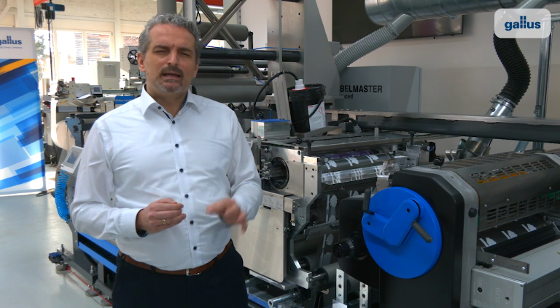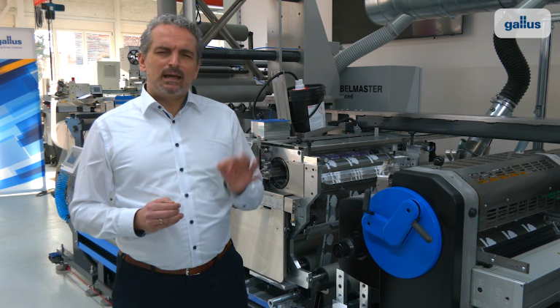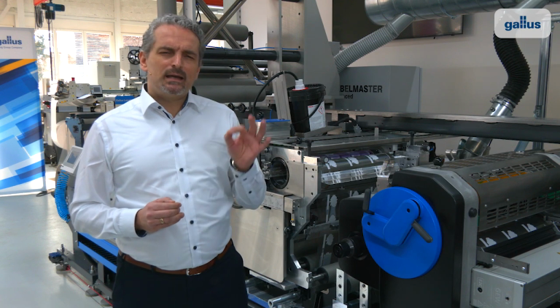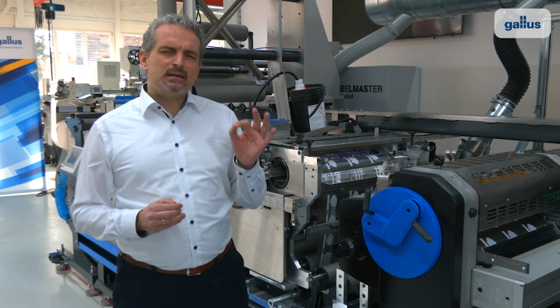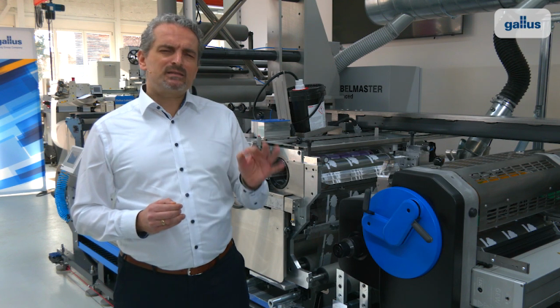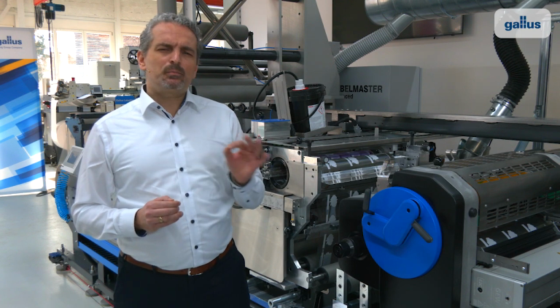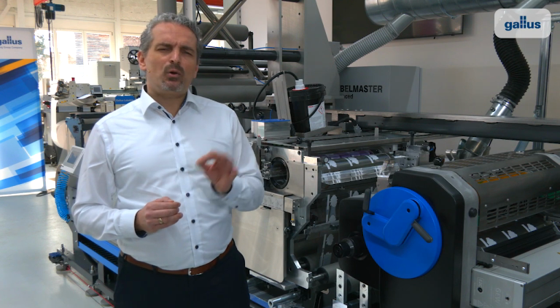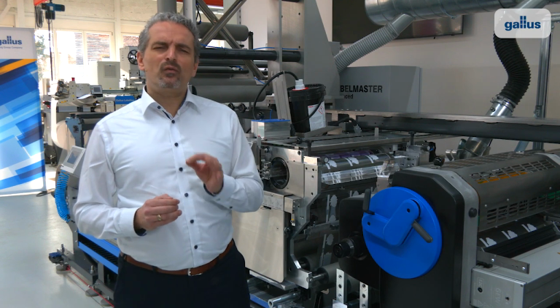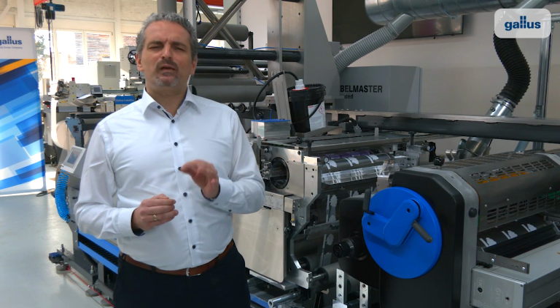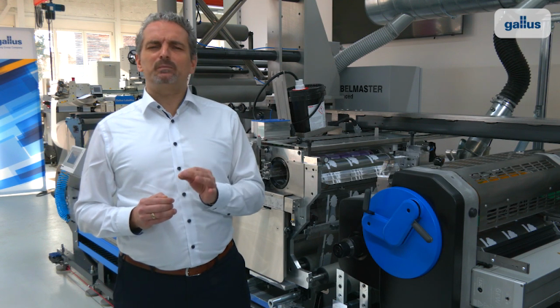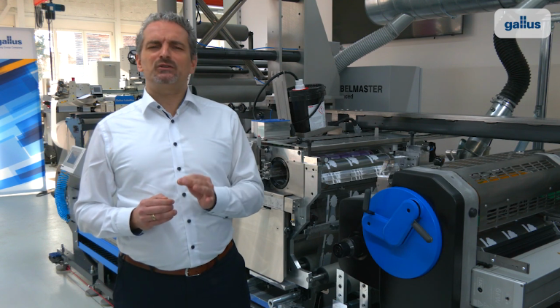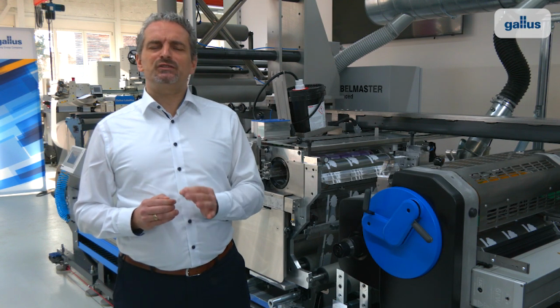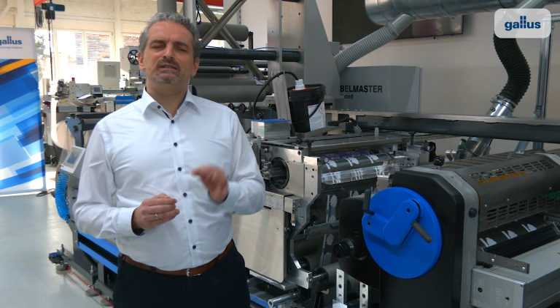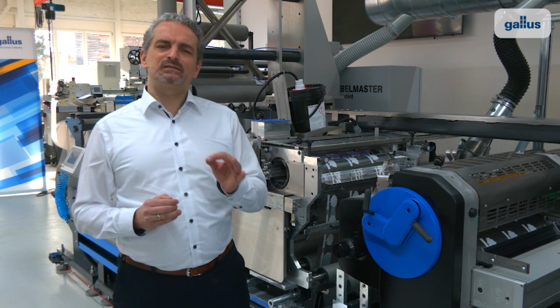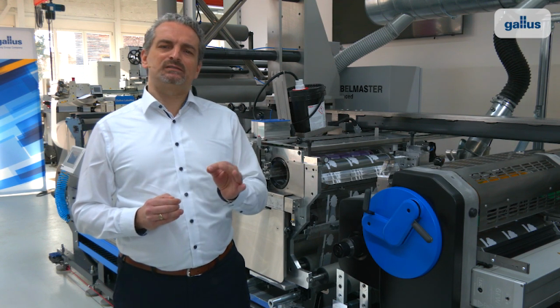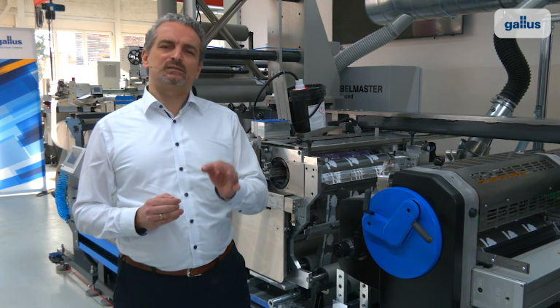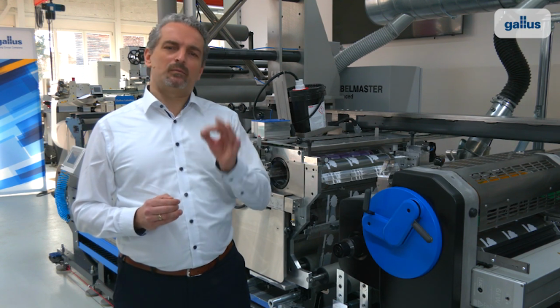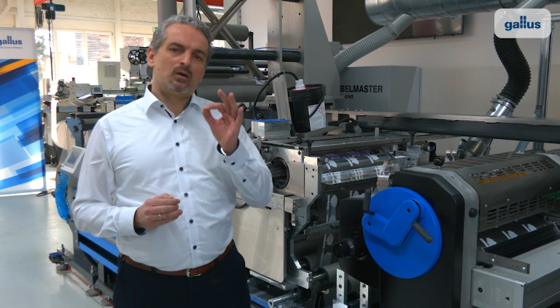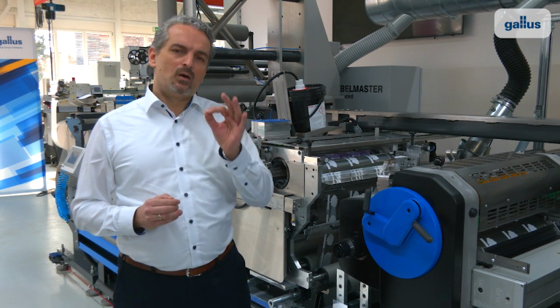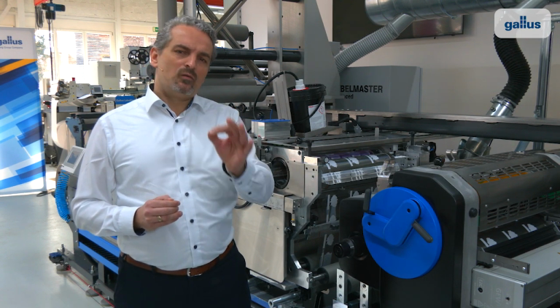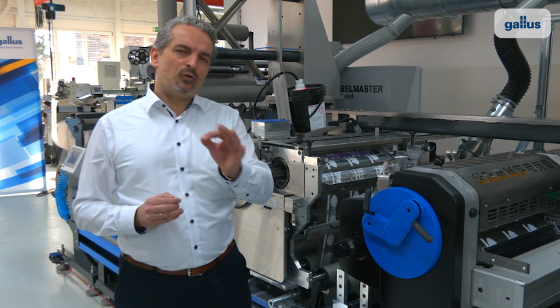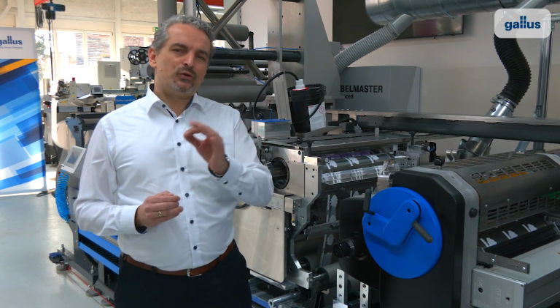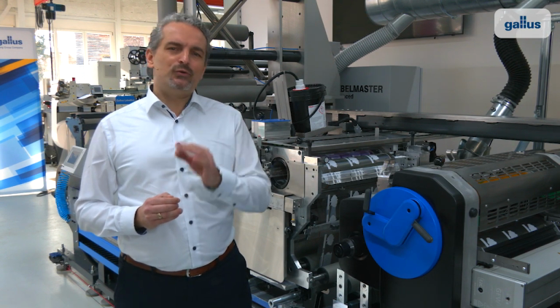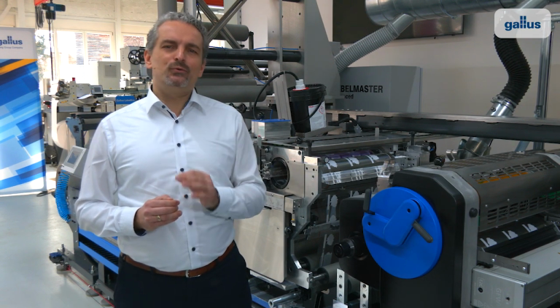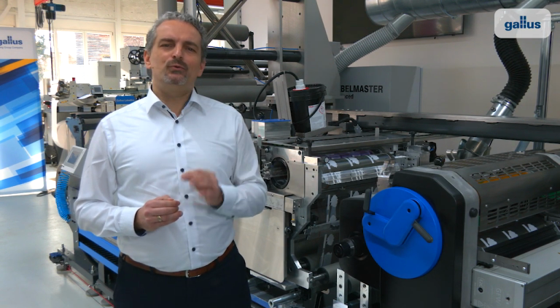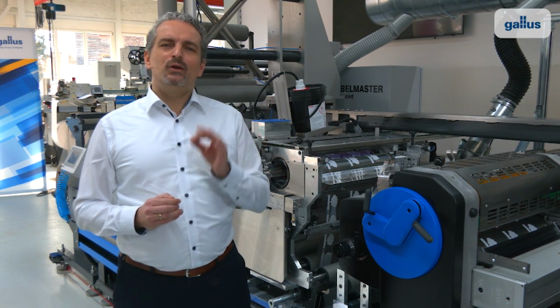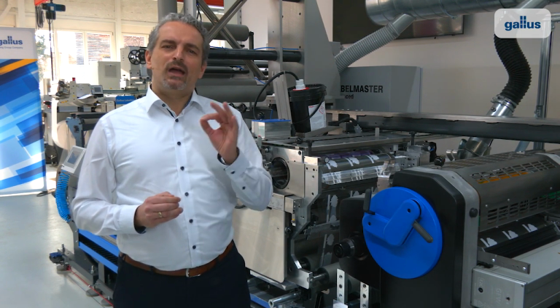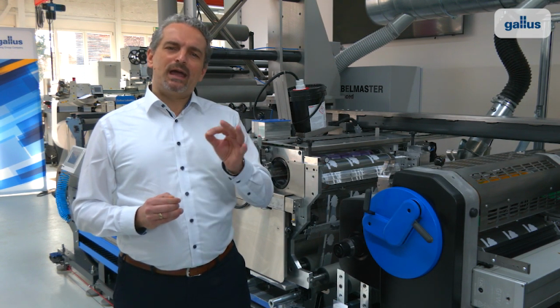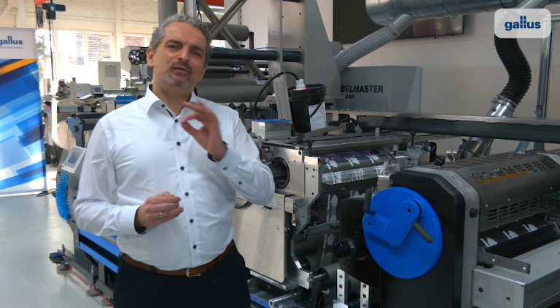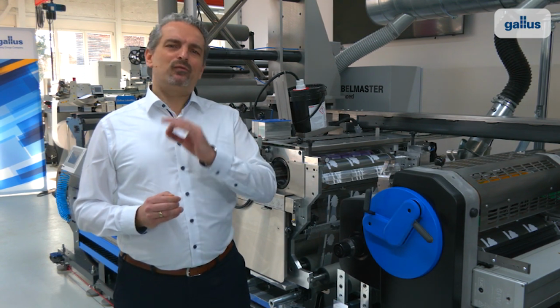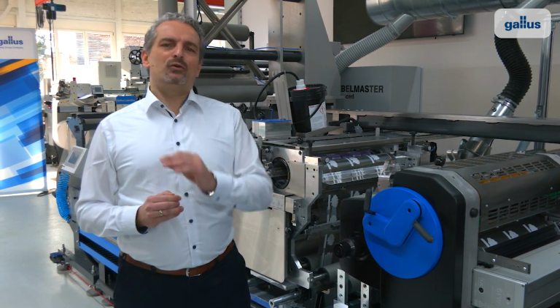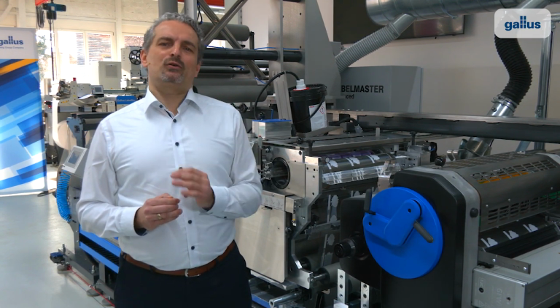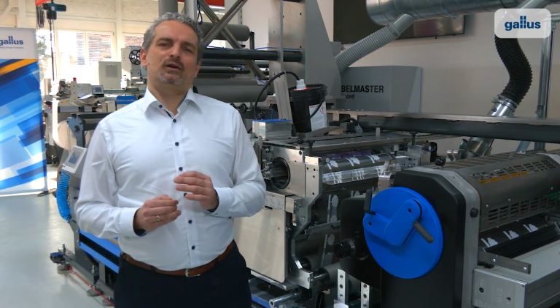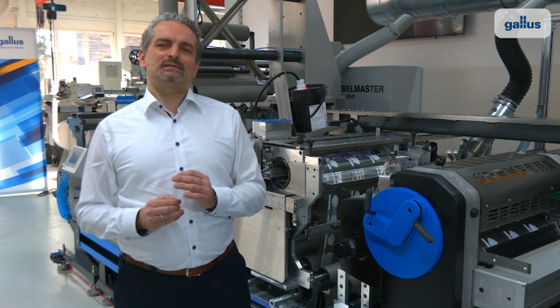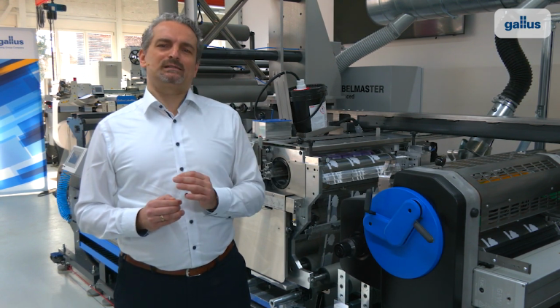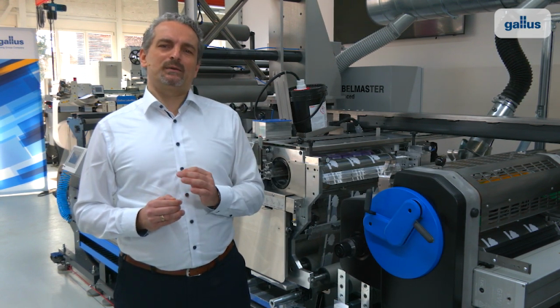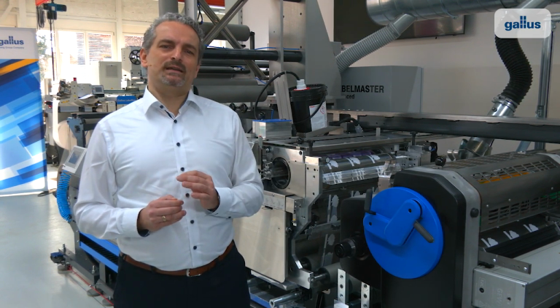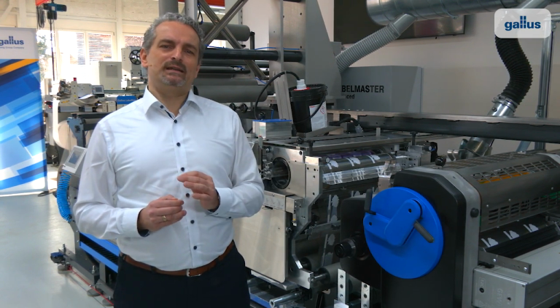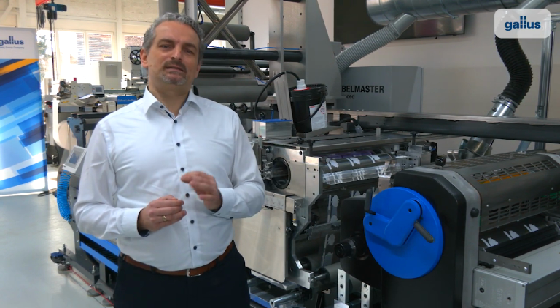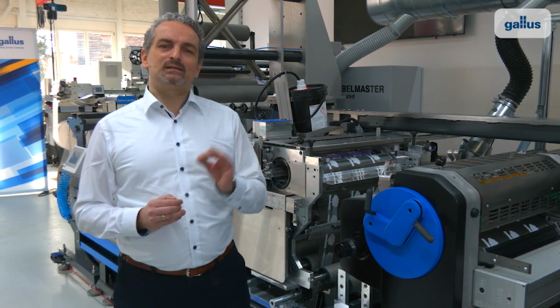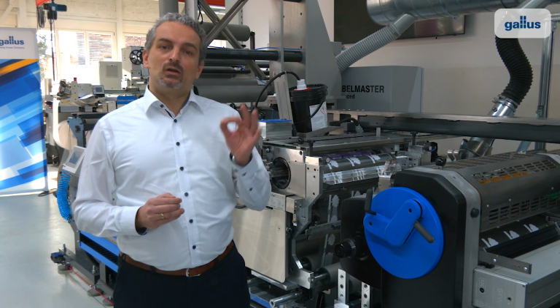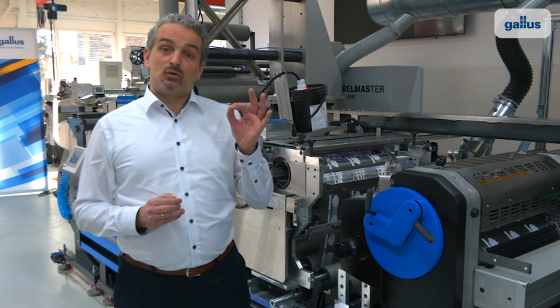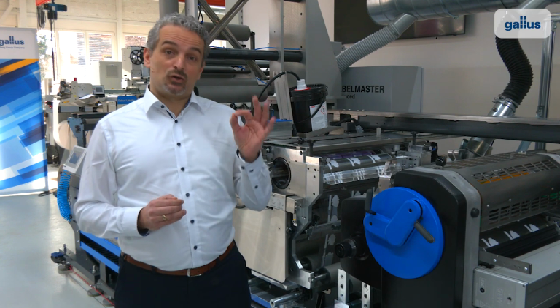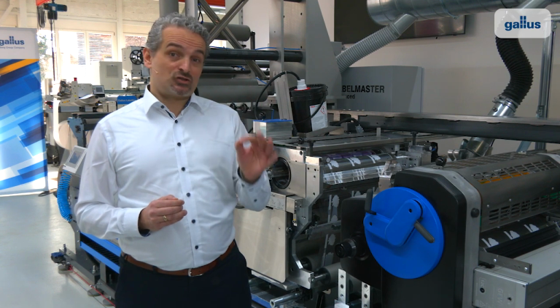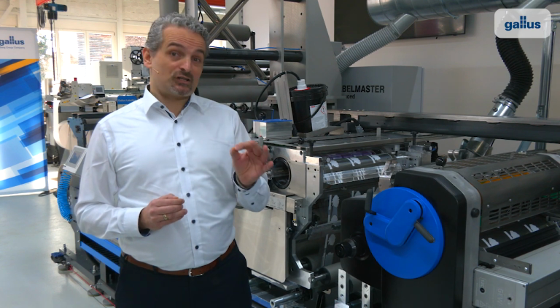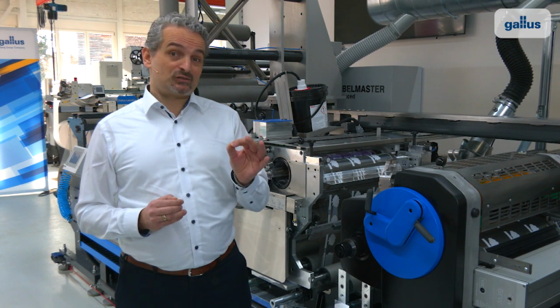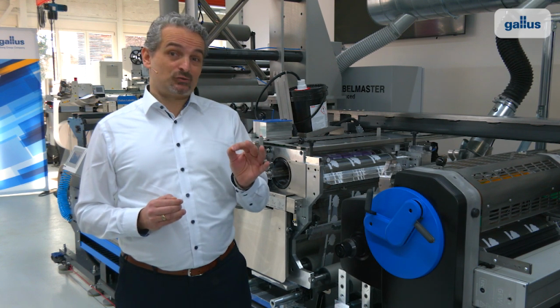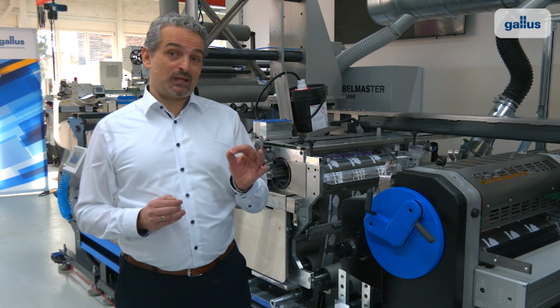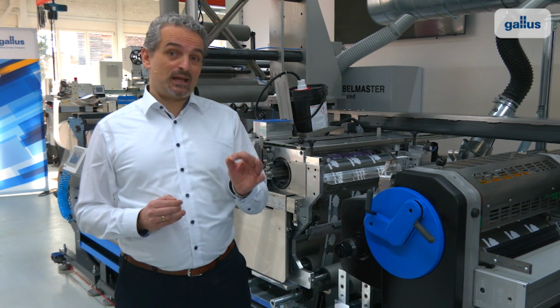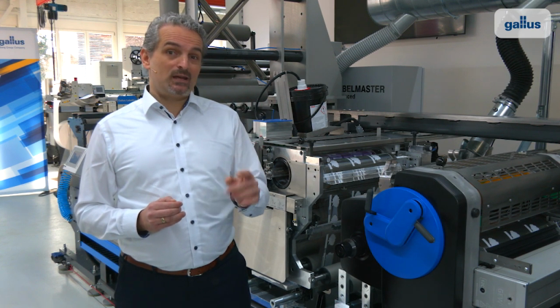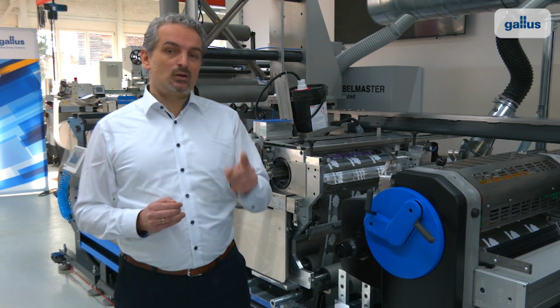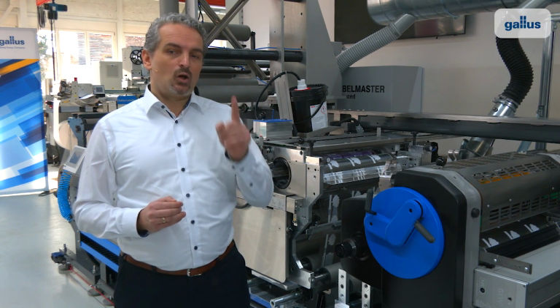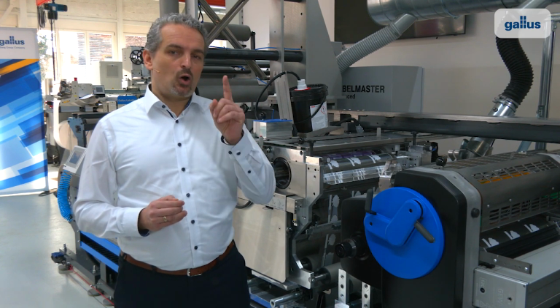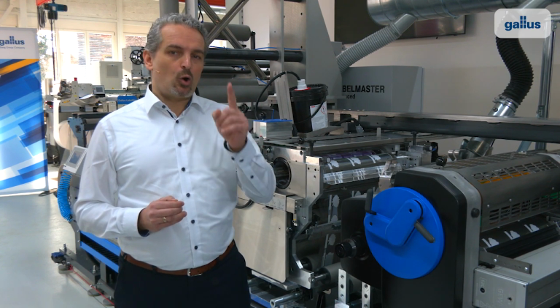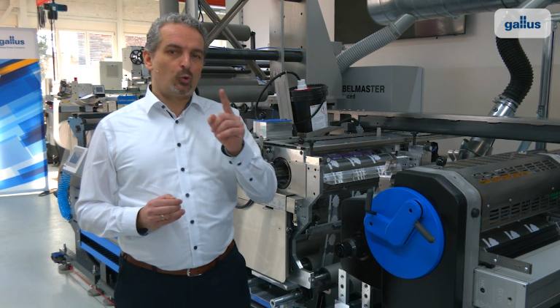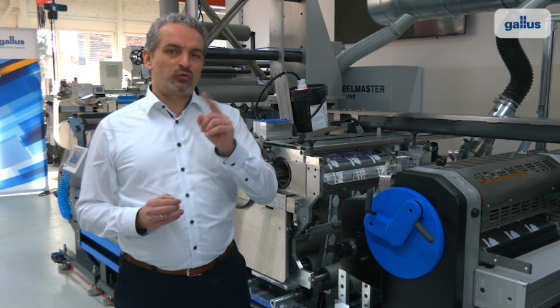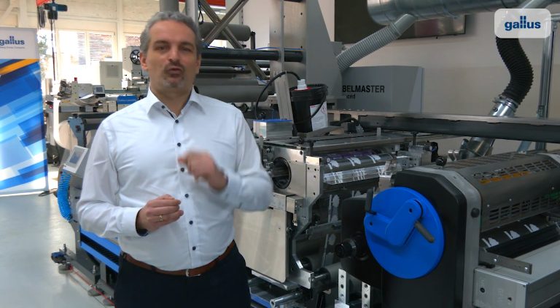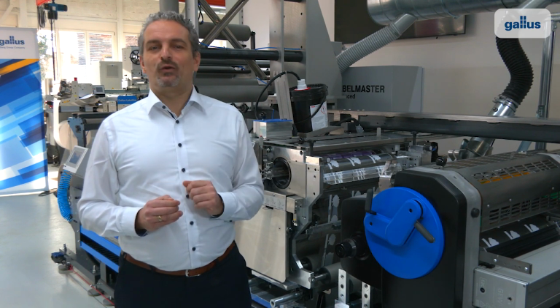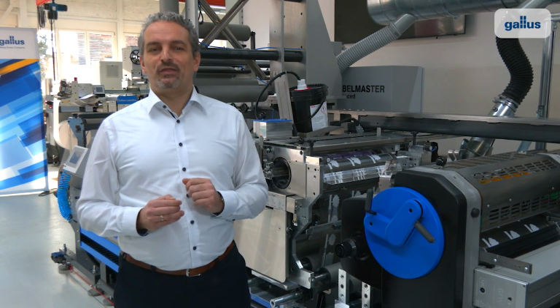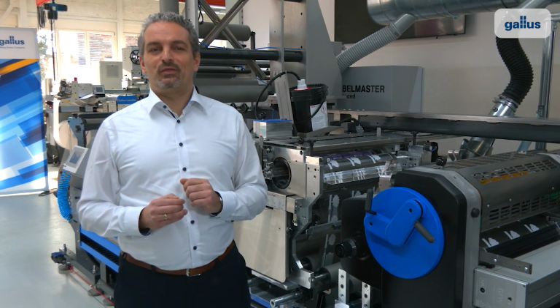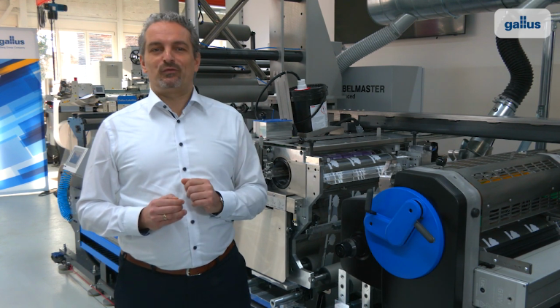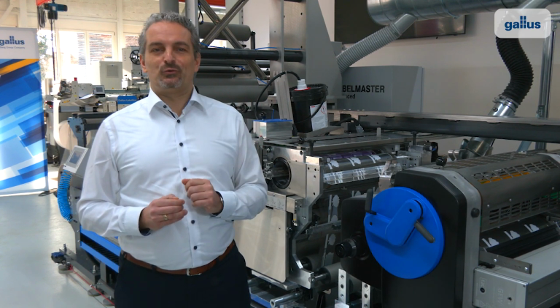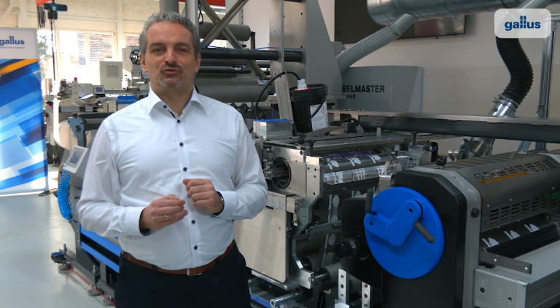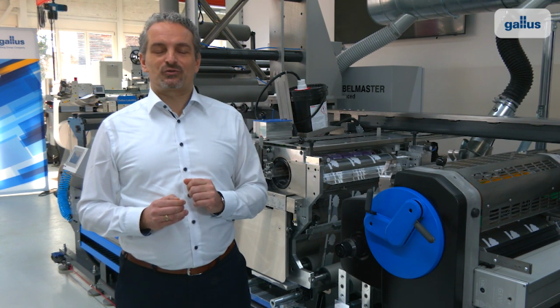This is why the Label Master is called the most flexible press in its class. It is the perfect machine system for you and for your customer needs, not just today, but also in the future.